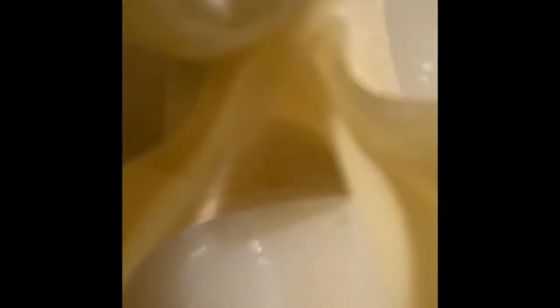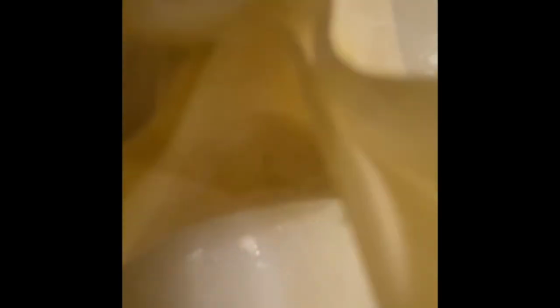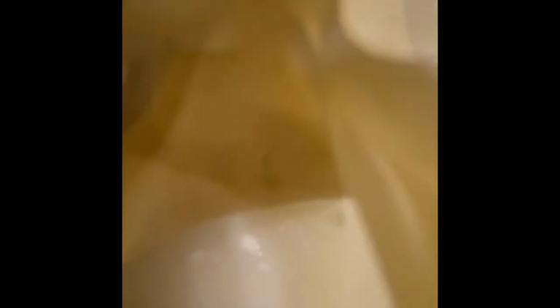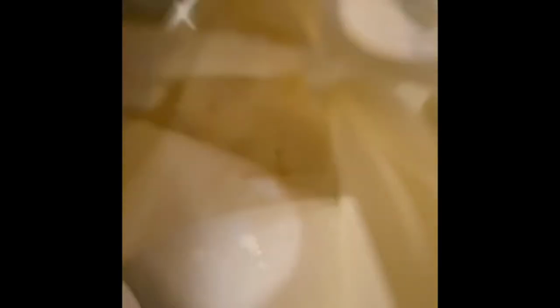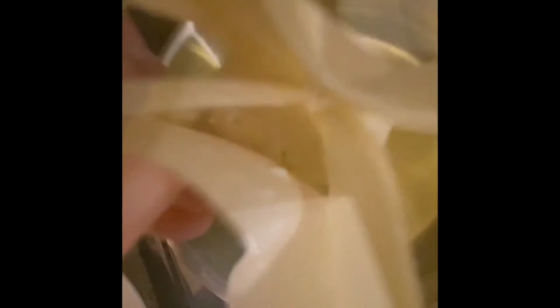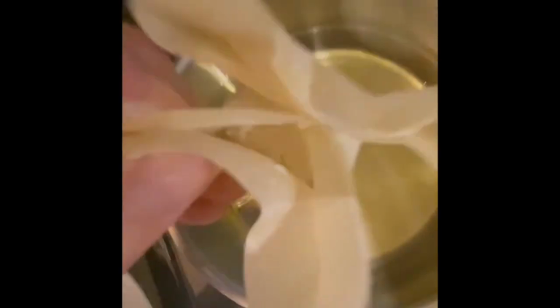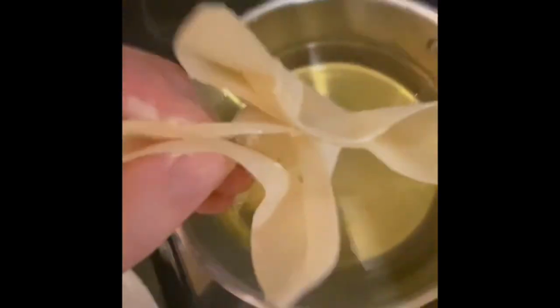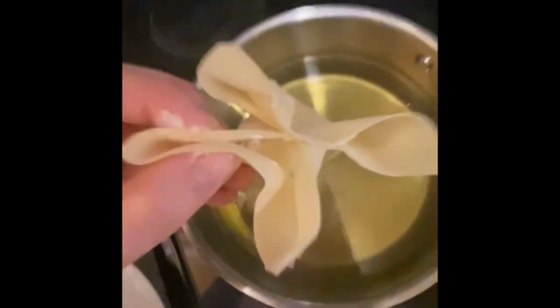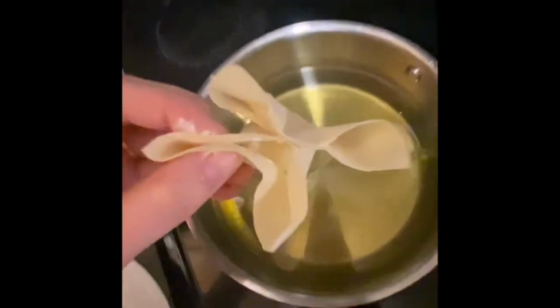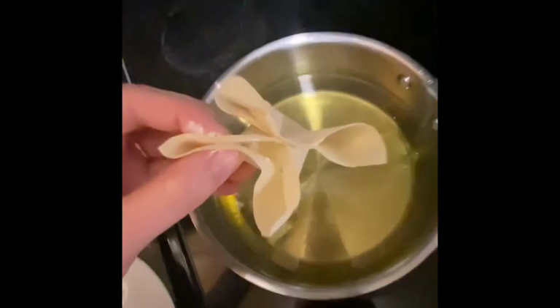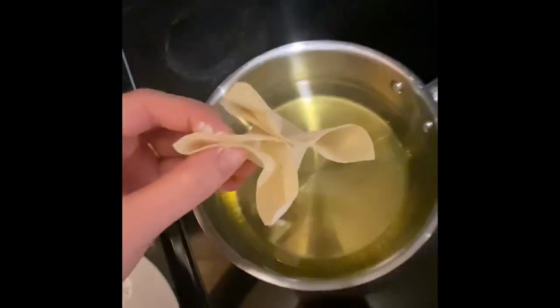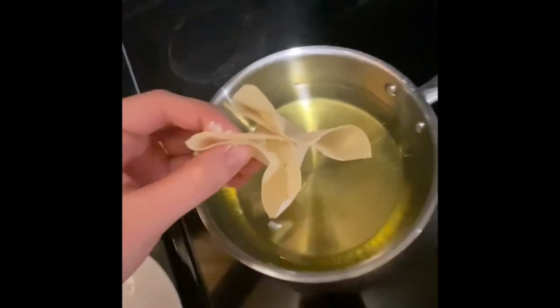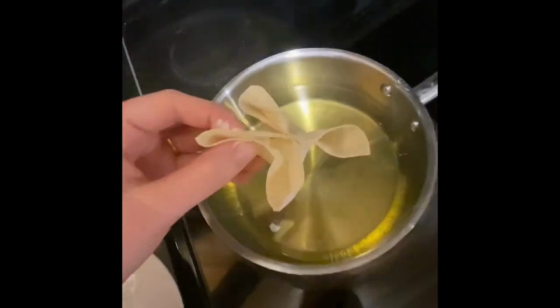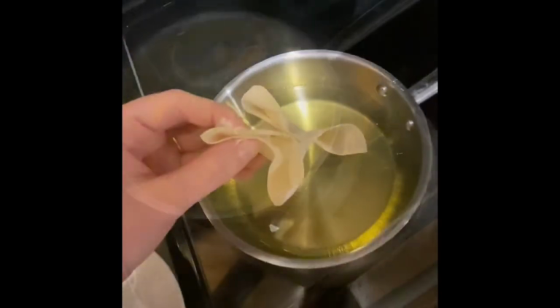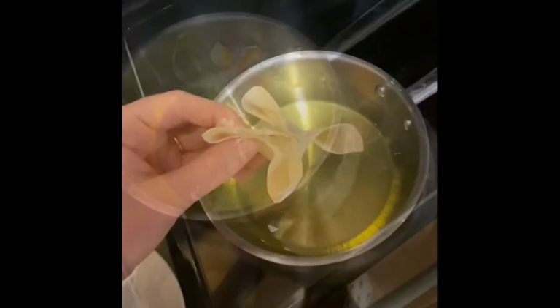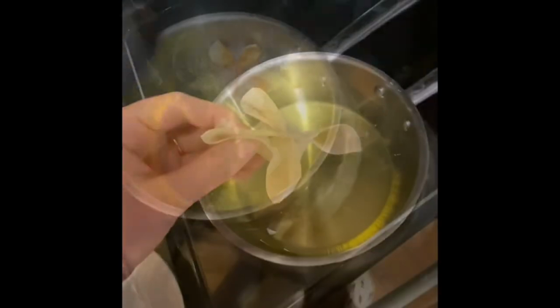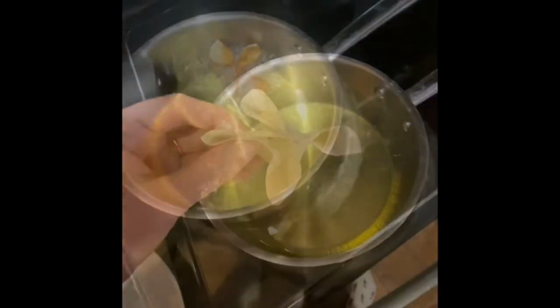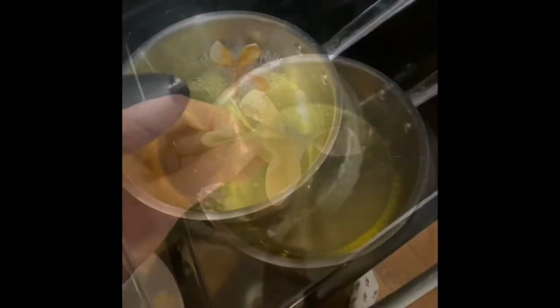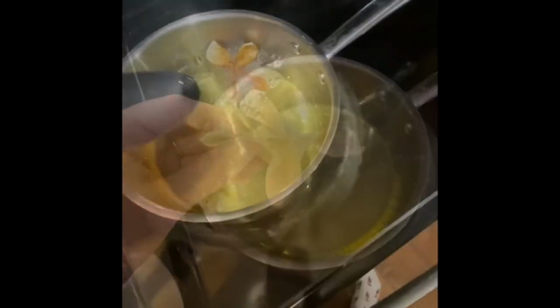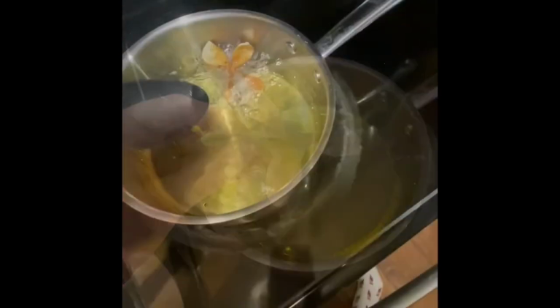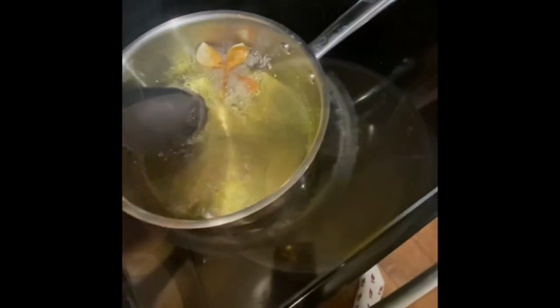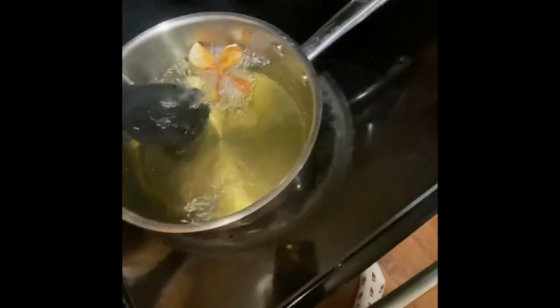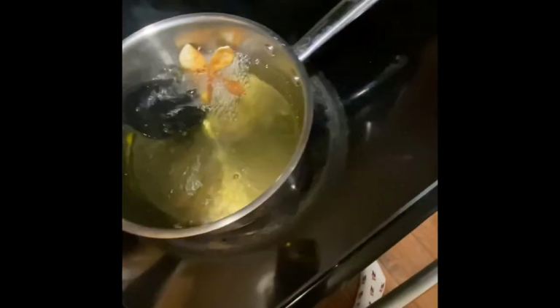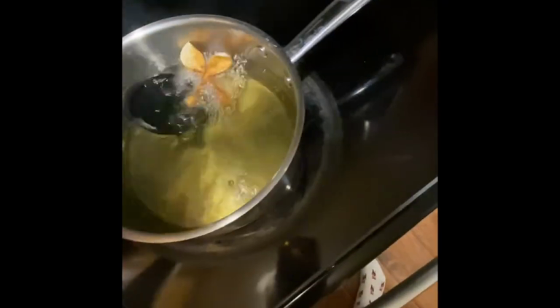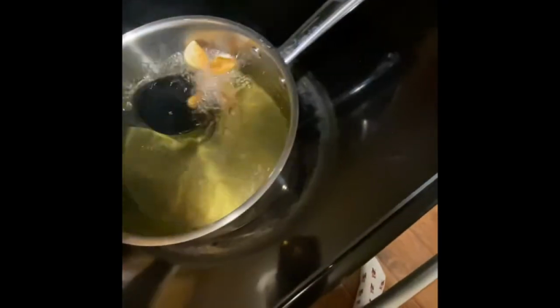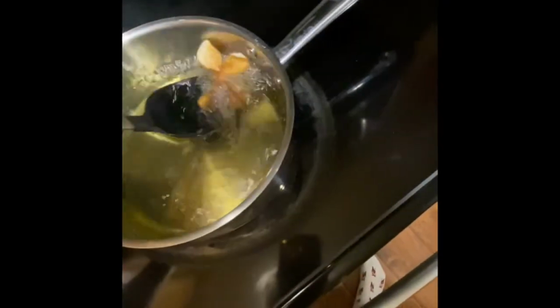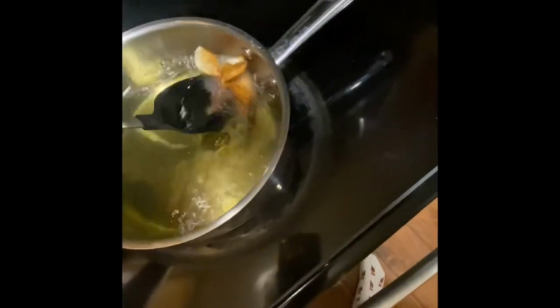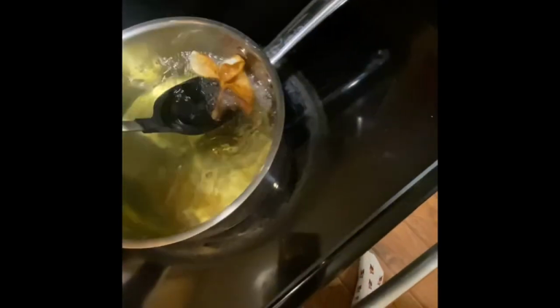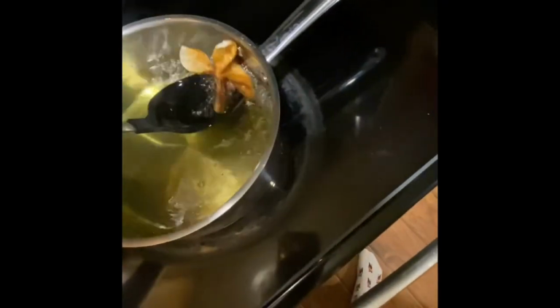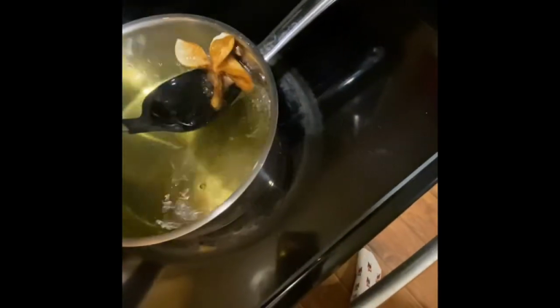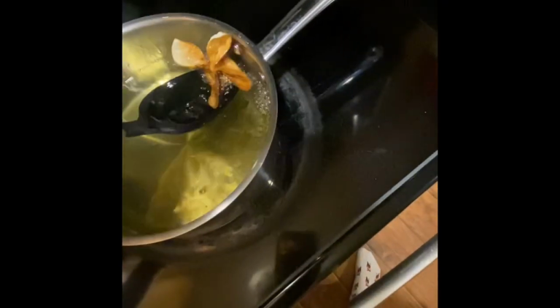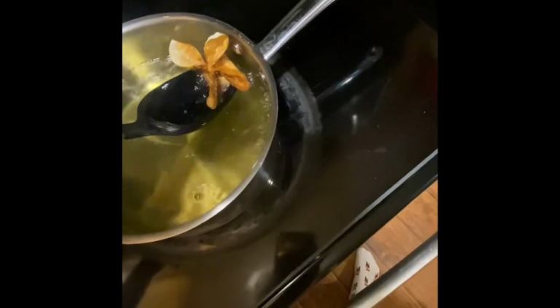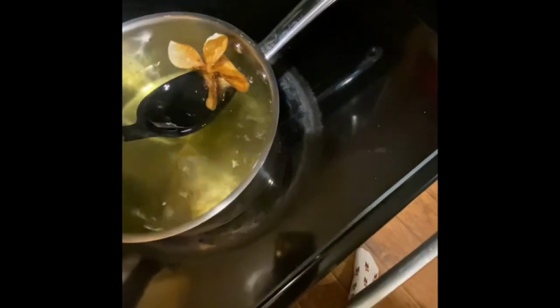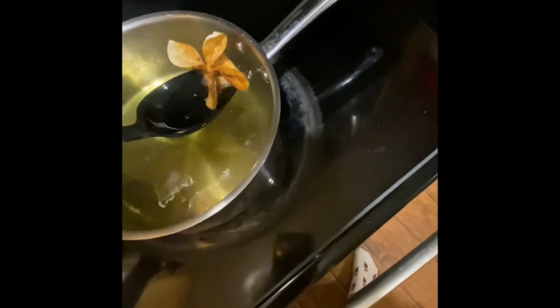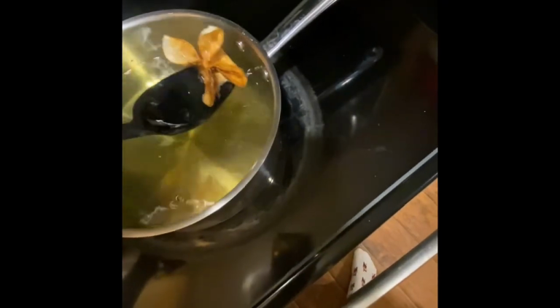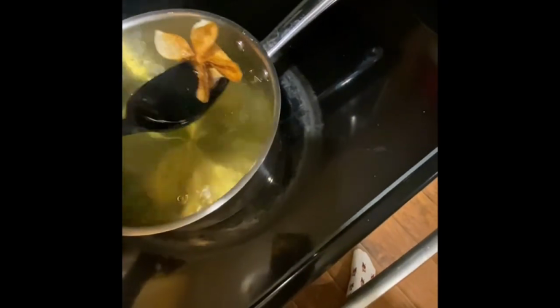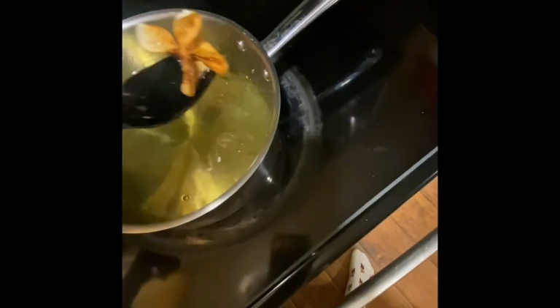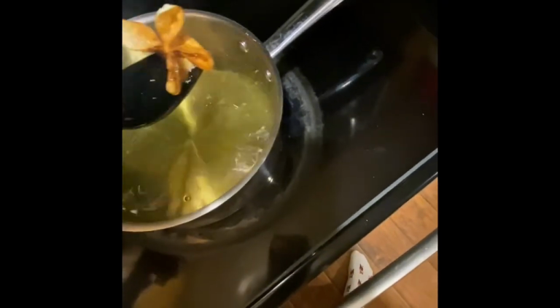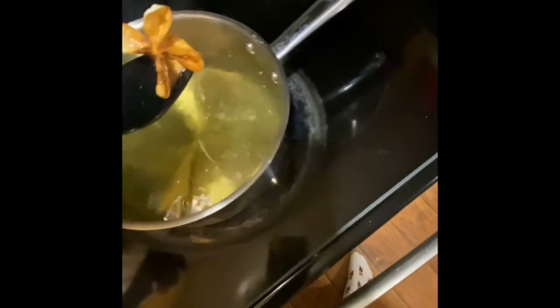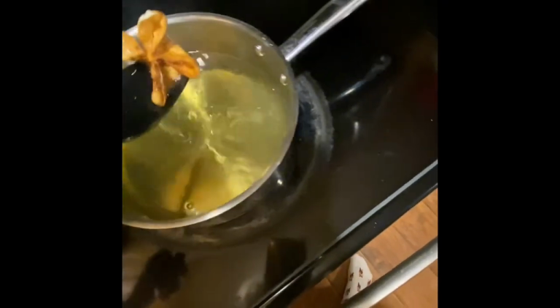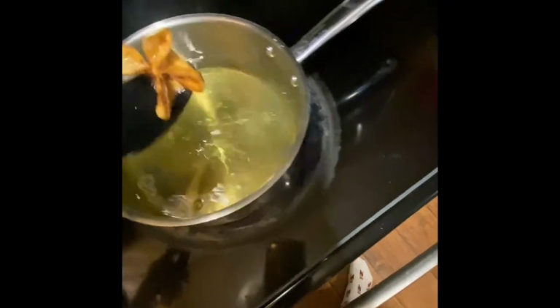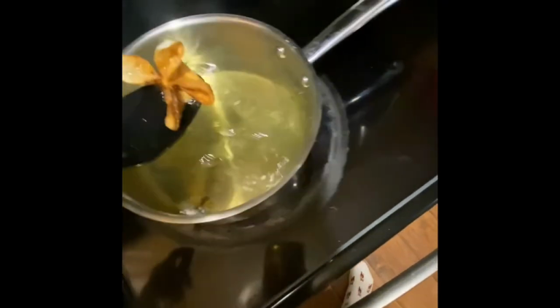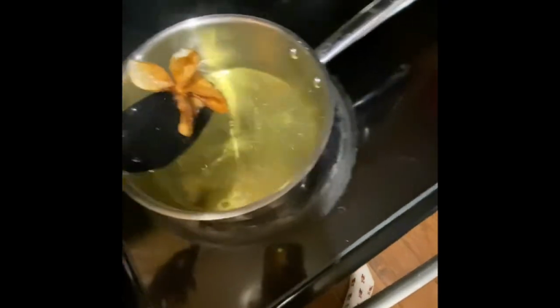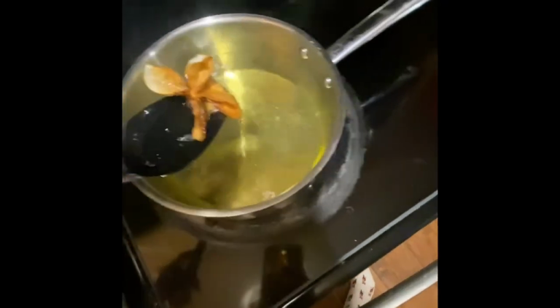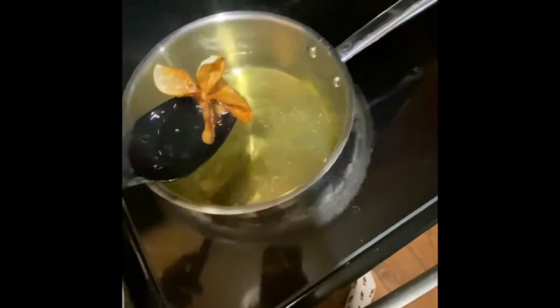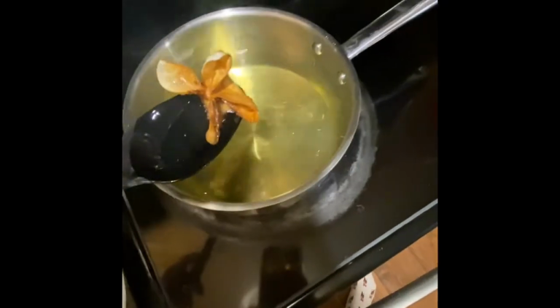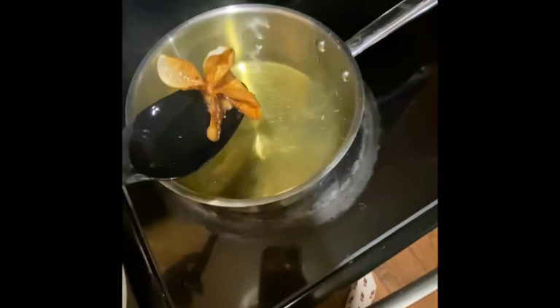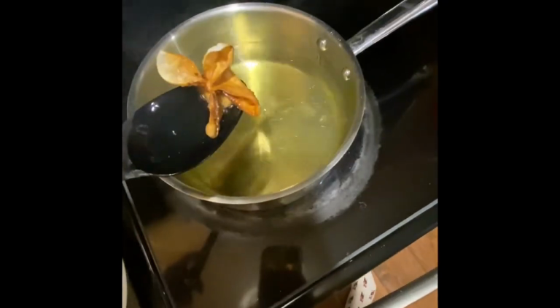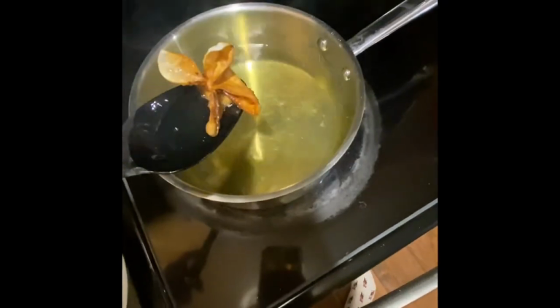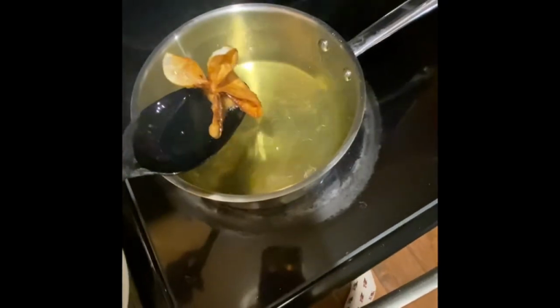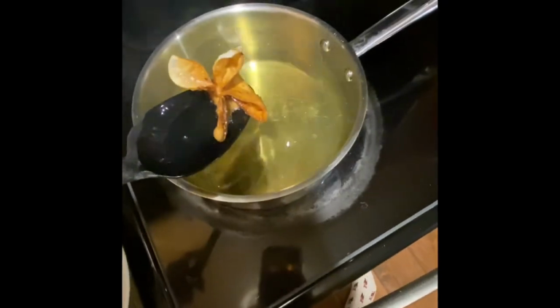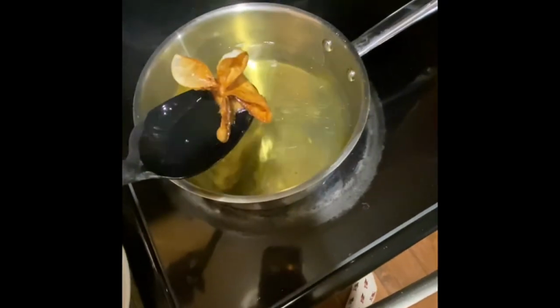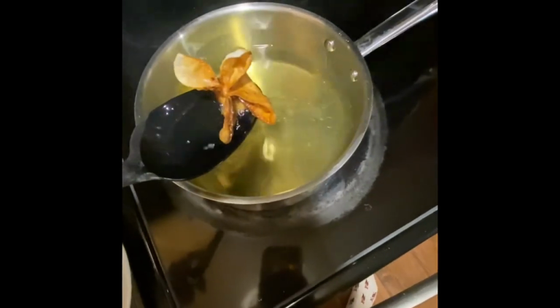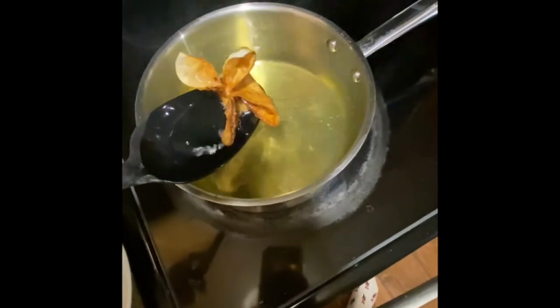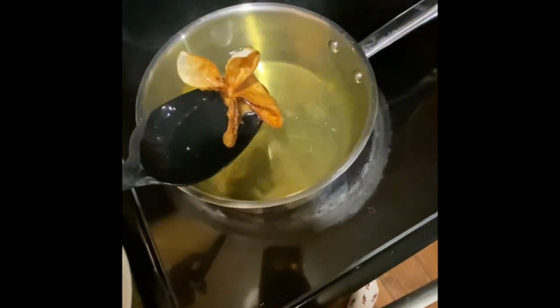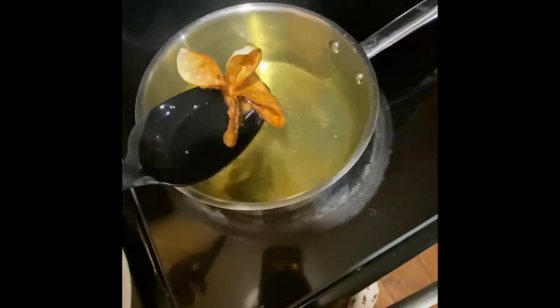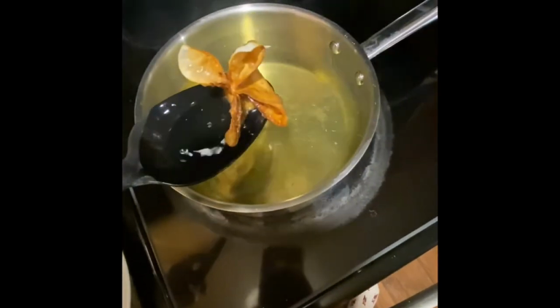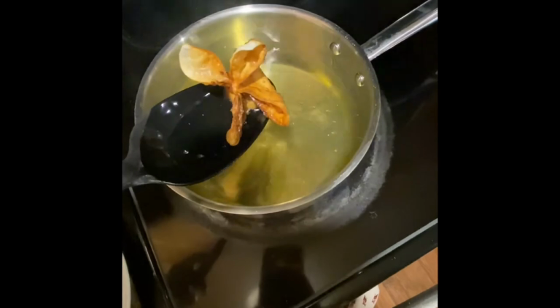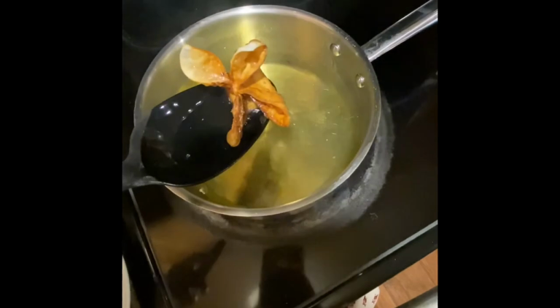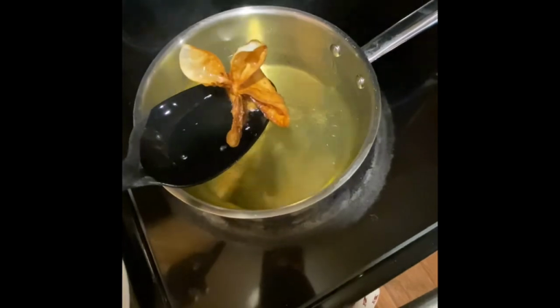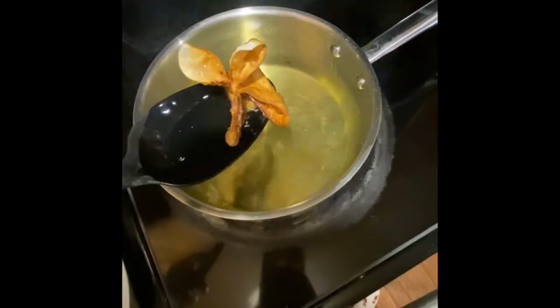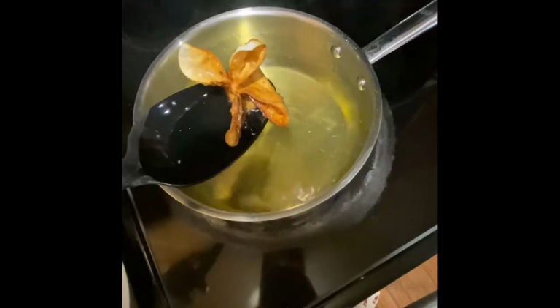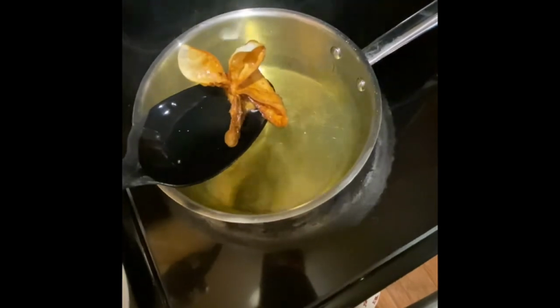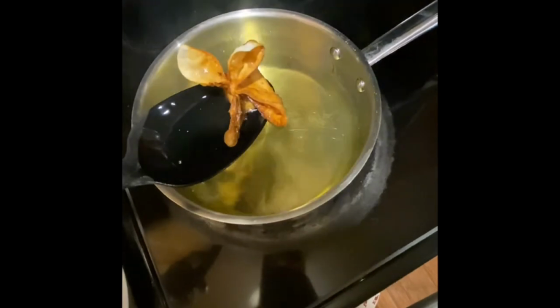Now you will take your wonton and stick it in the oil. When it looks about this golden brown you are good to remove it.